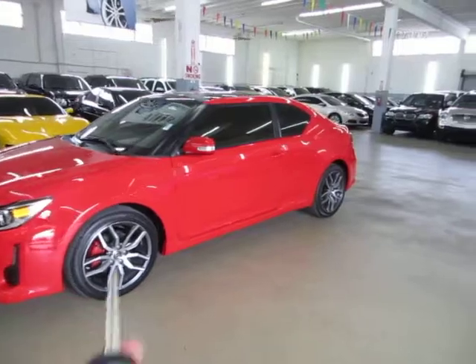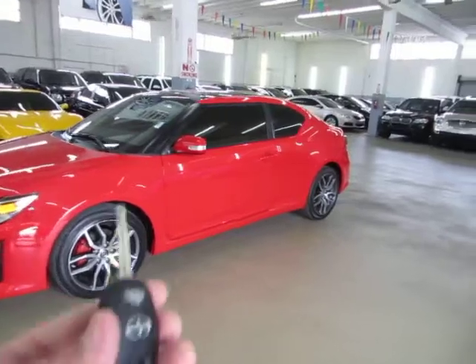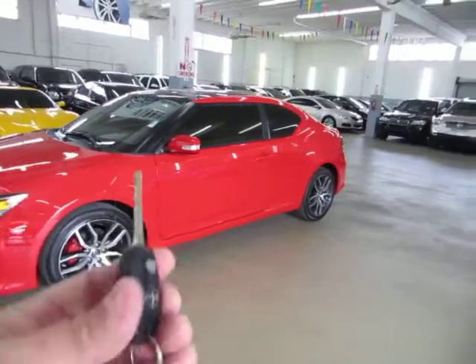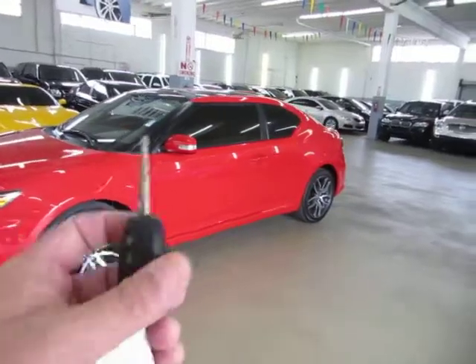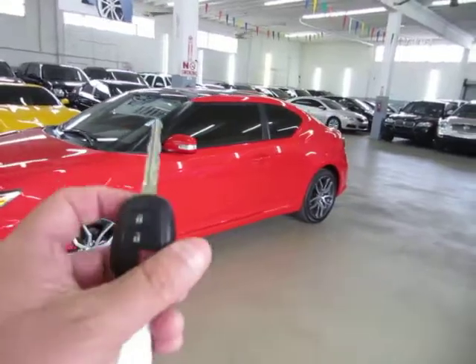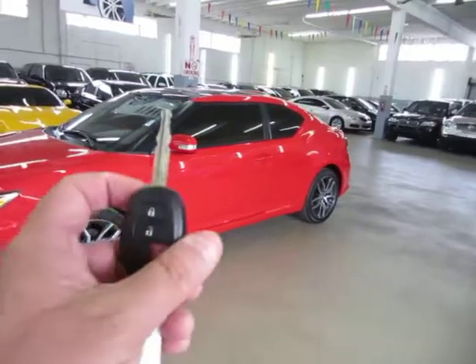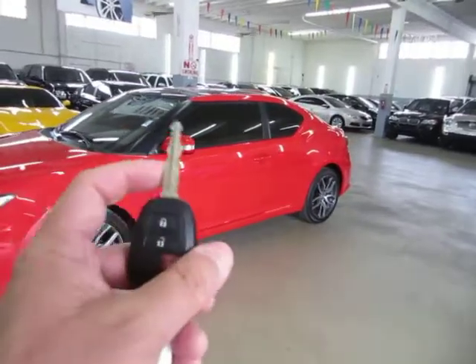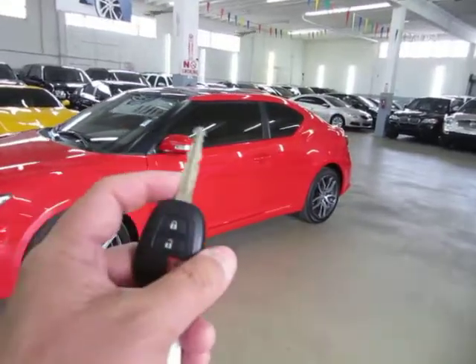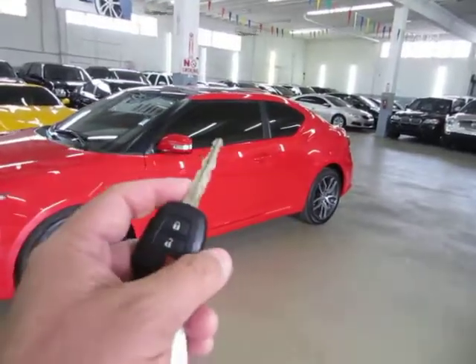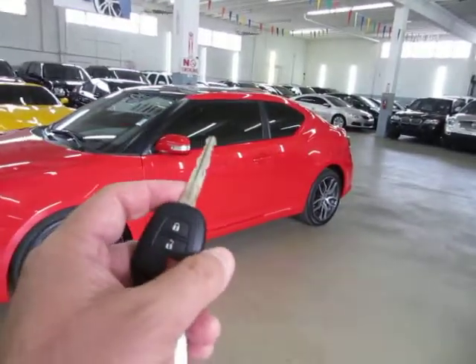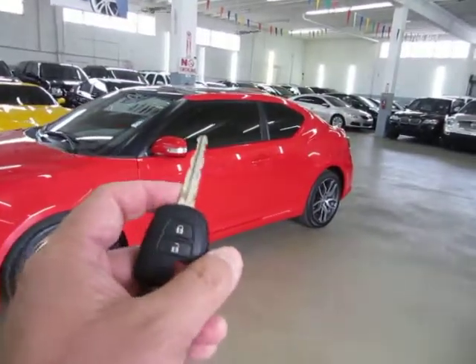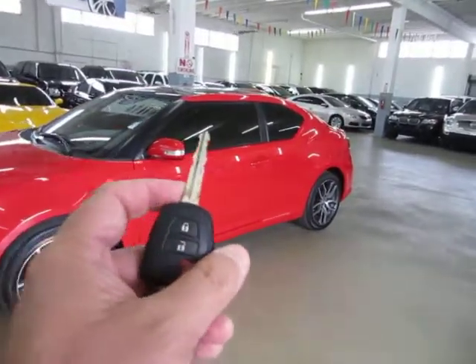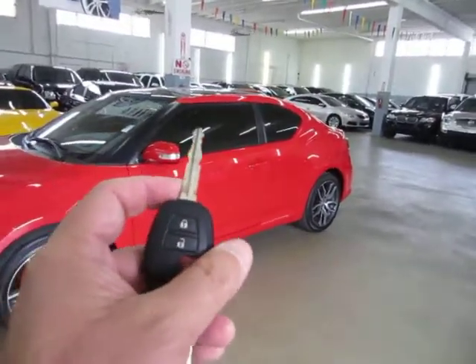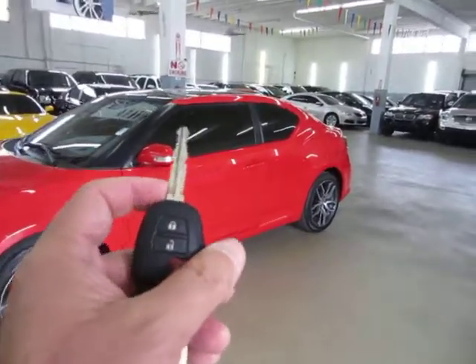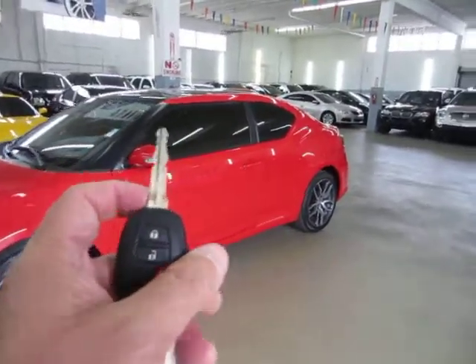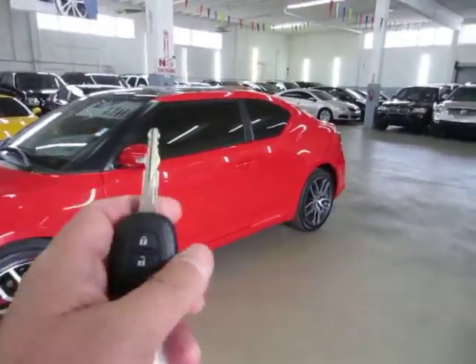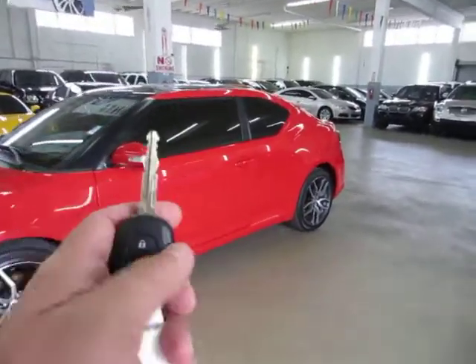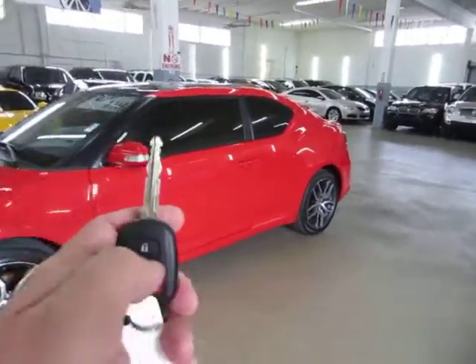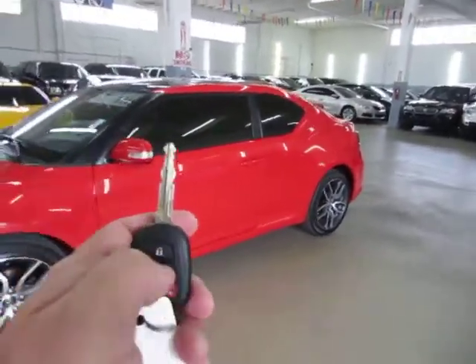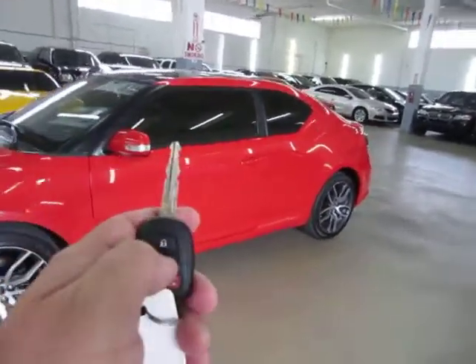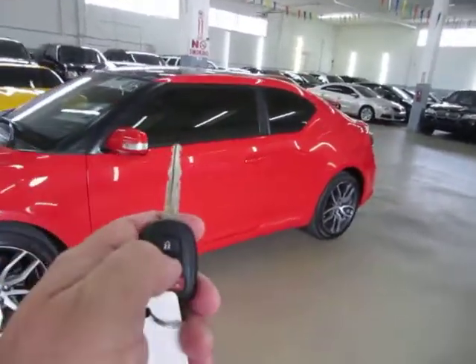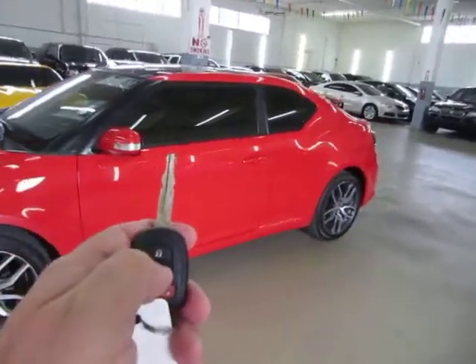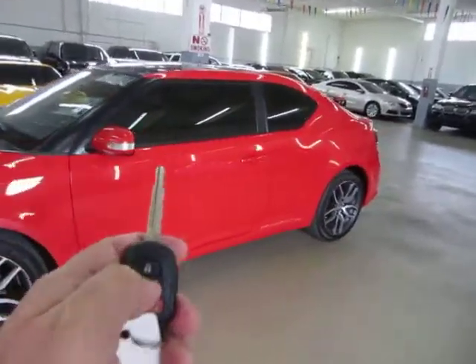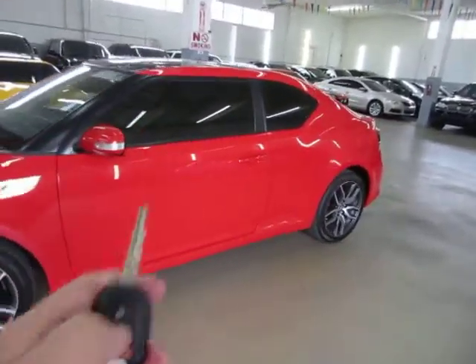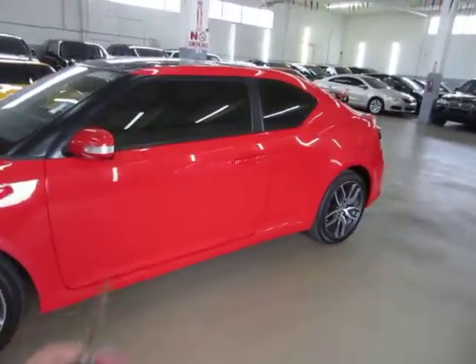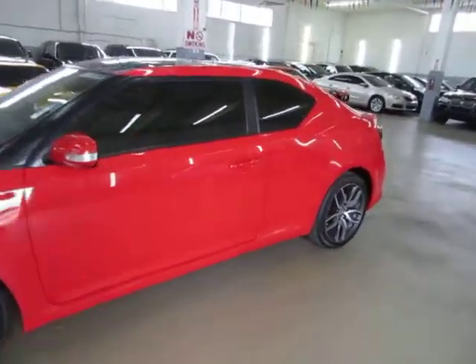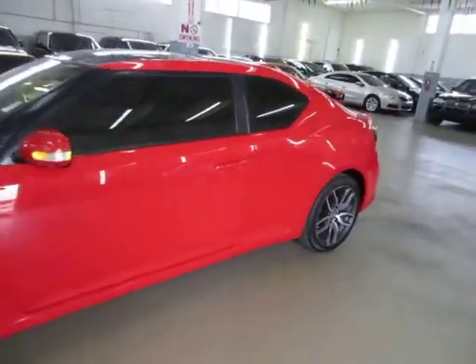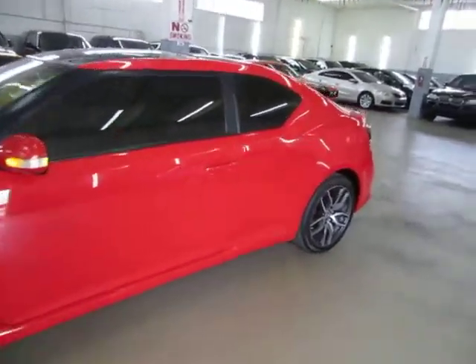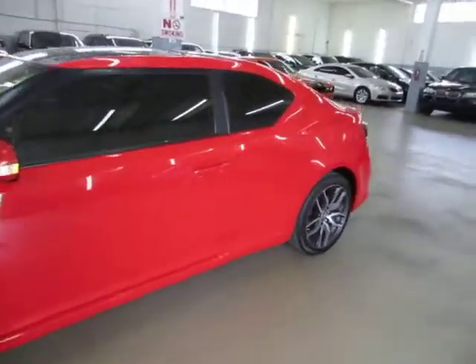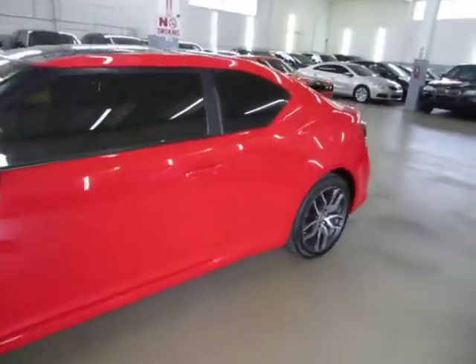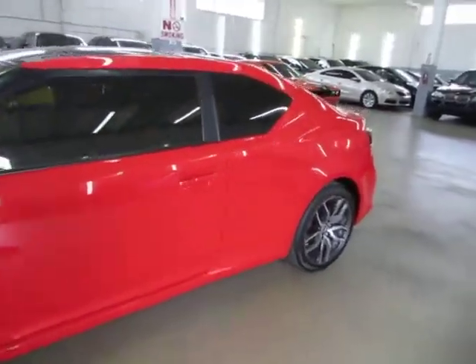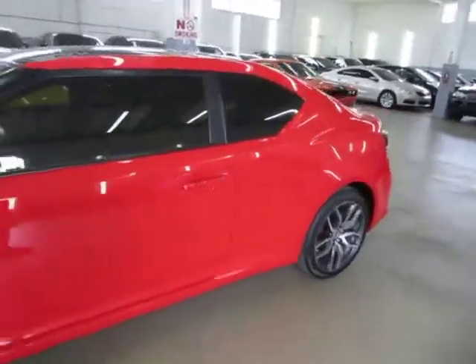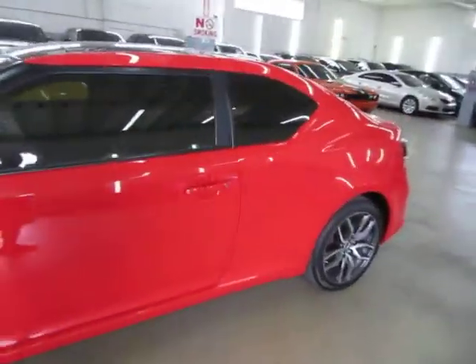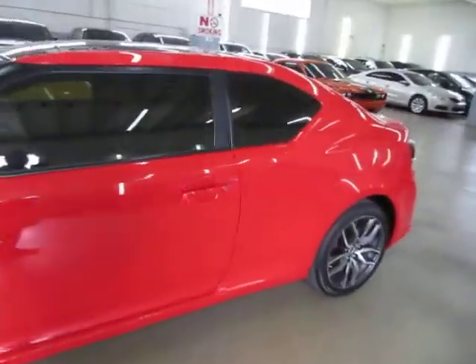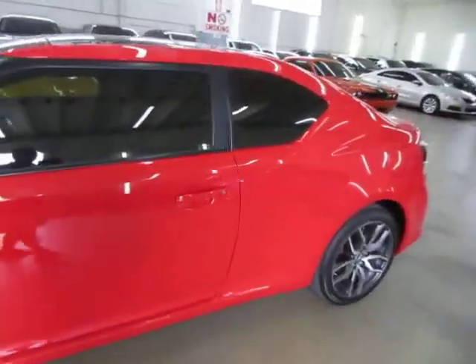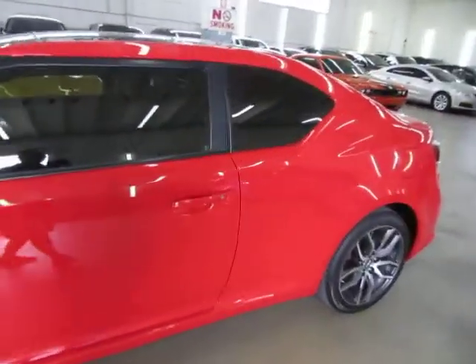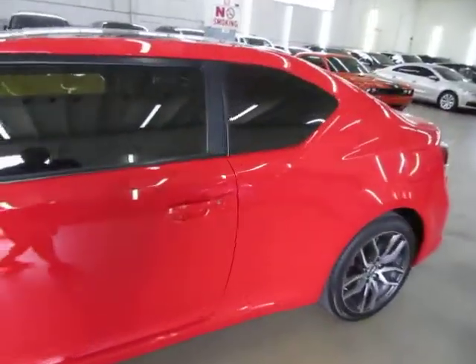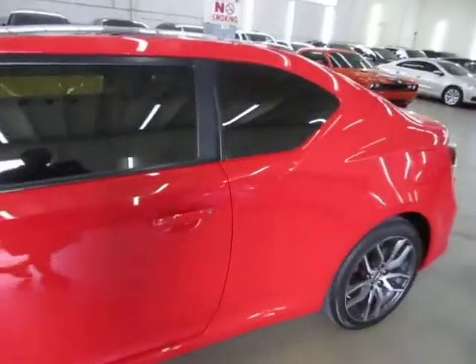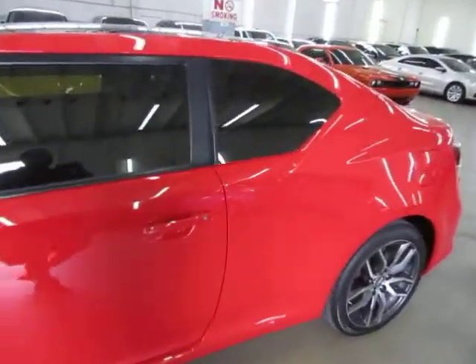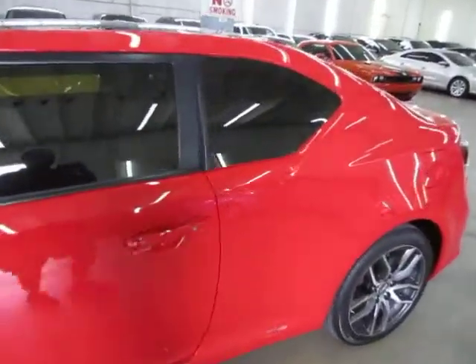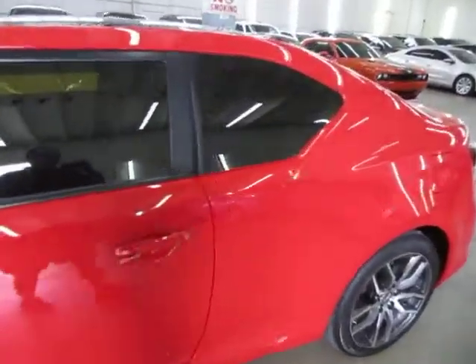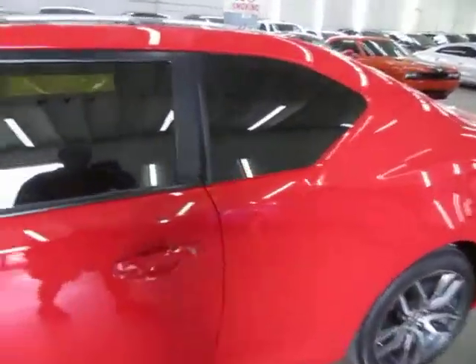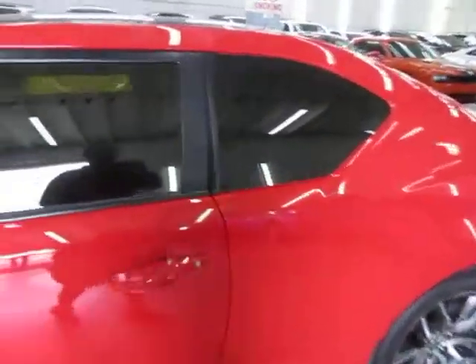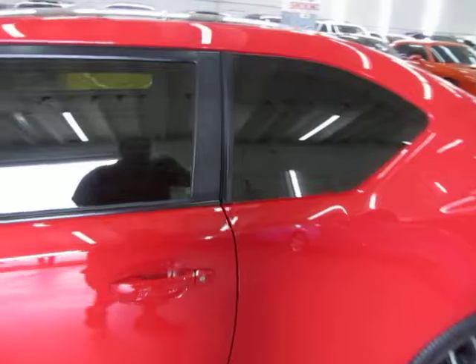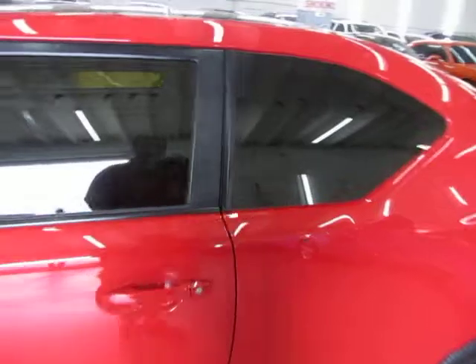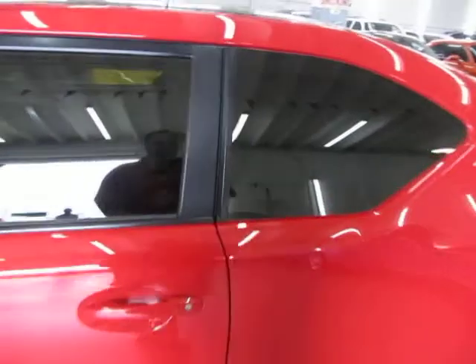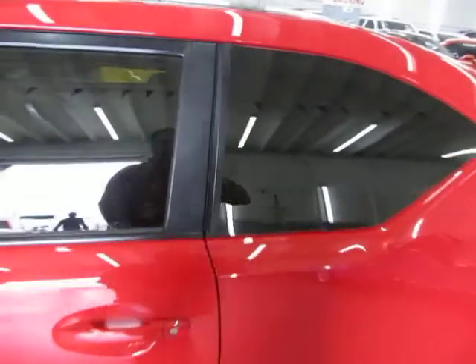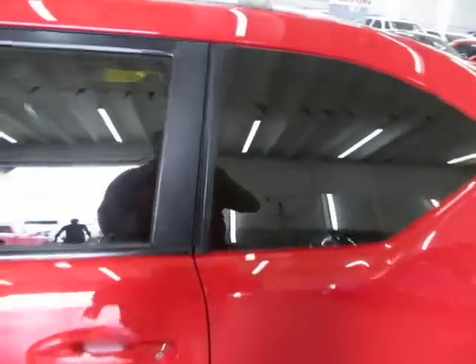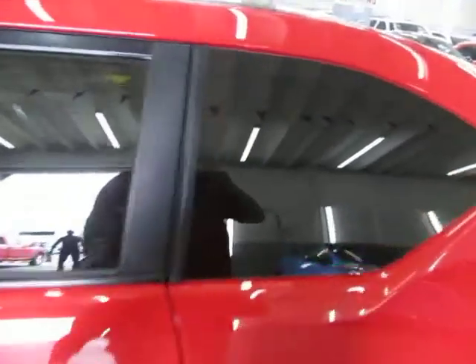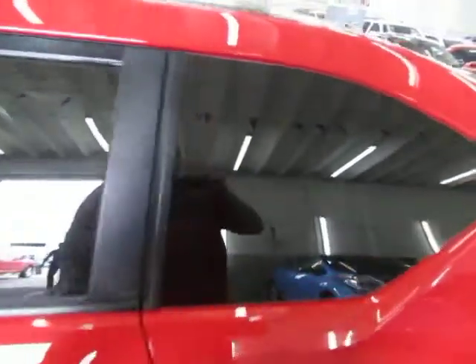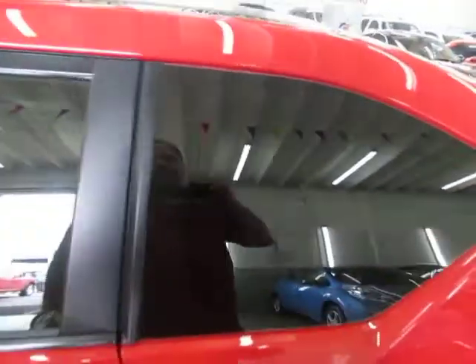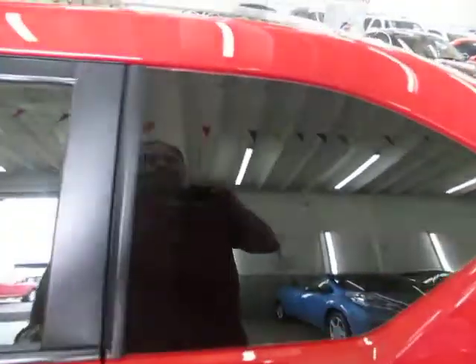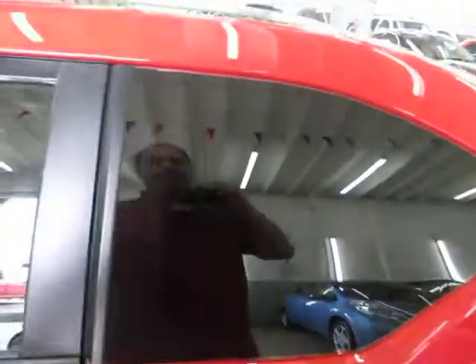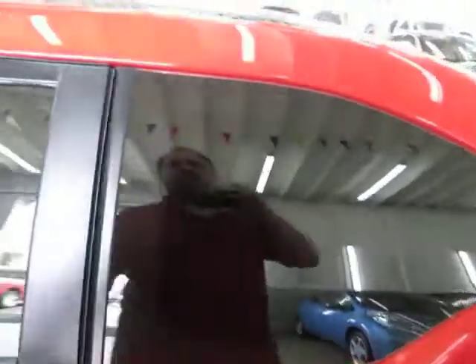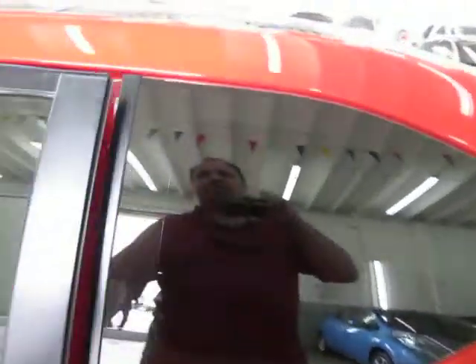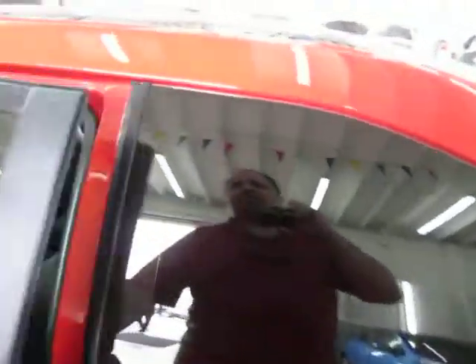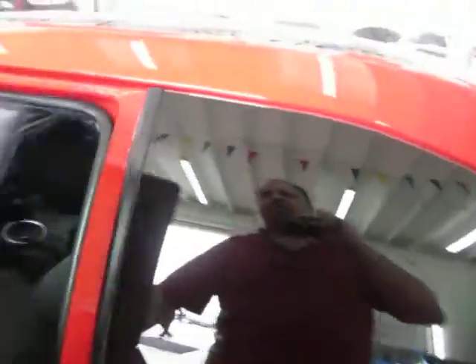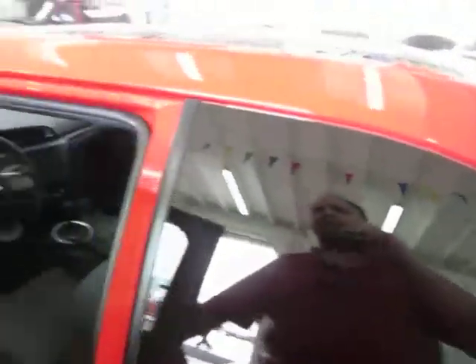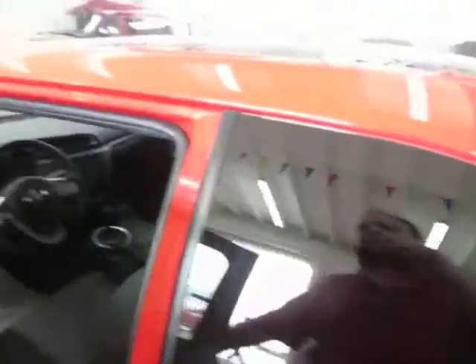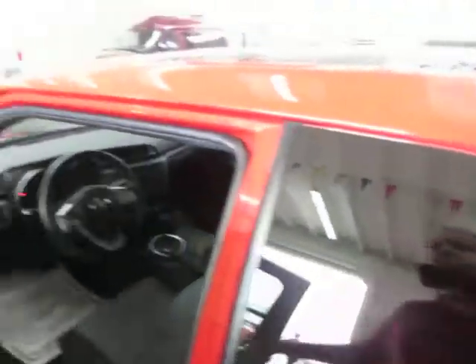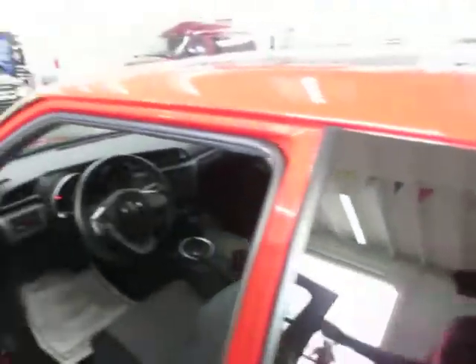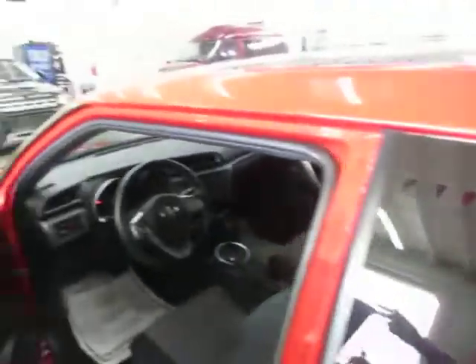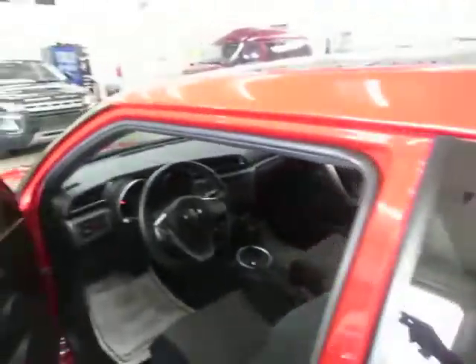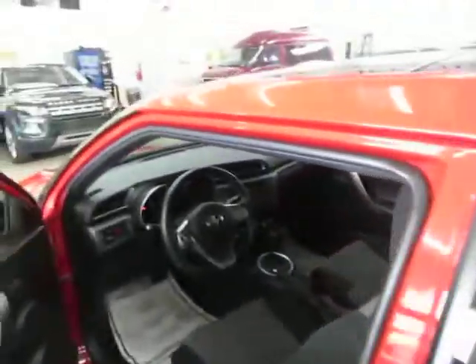Your key has the integrated remote on it. Let's unlock the car and get inside to show you the interior options. It's got privacy tinted glass all around.